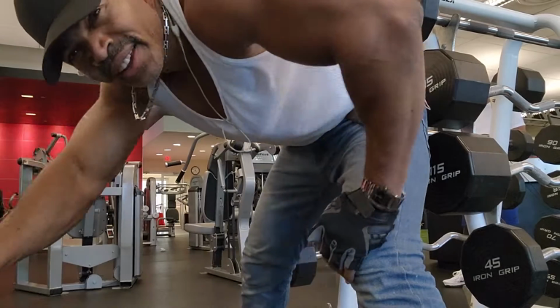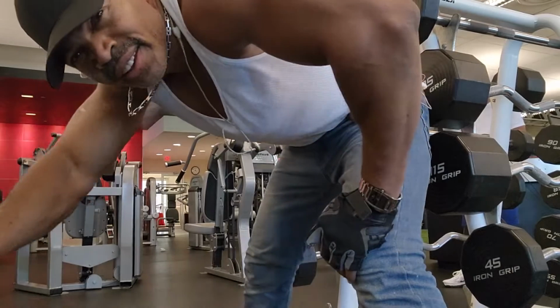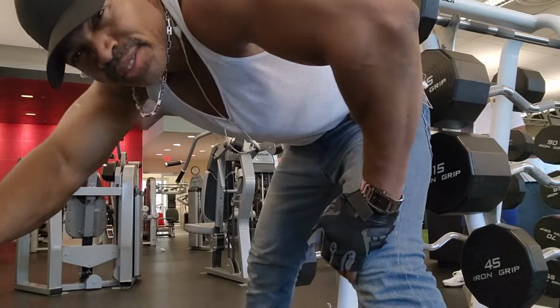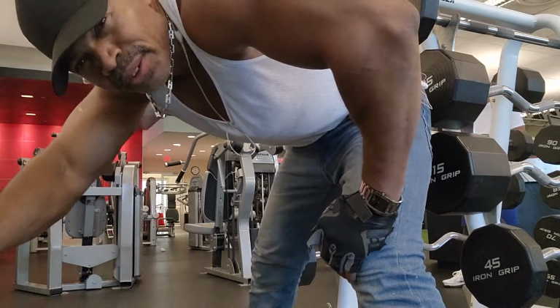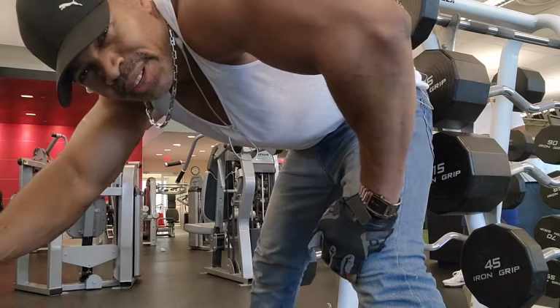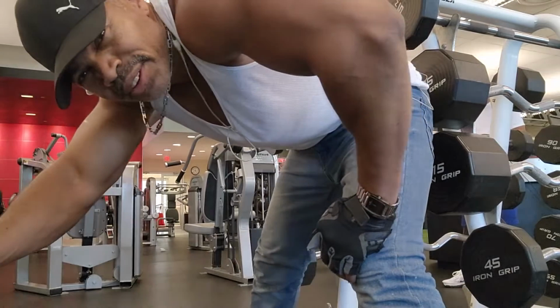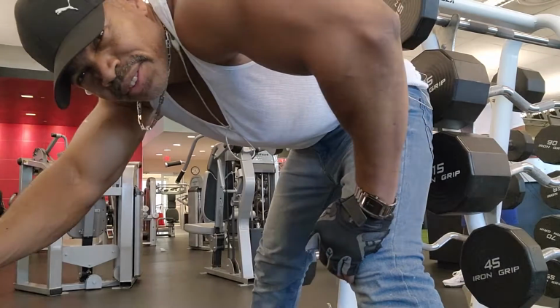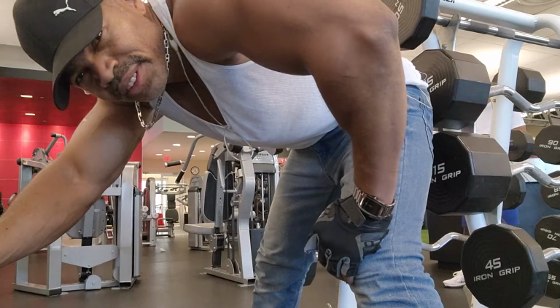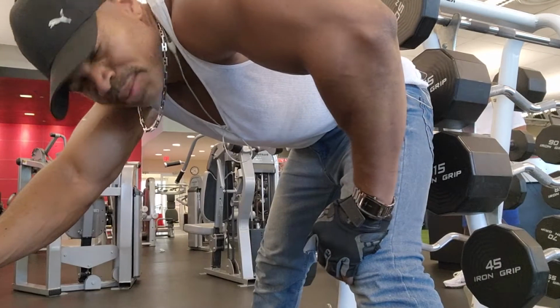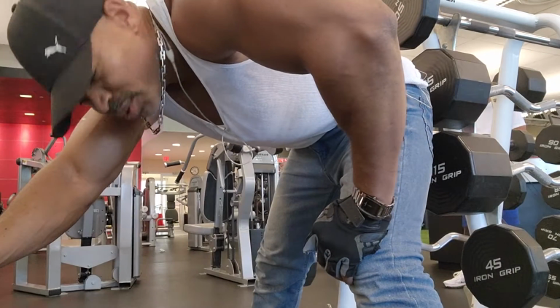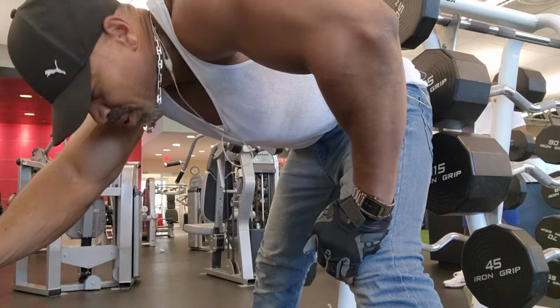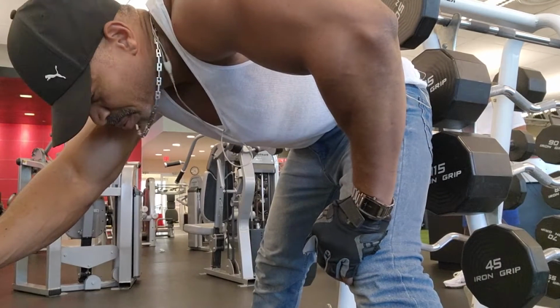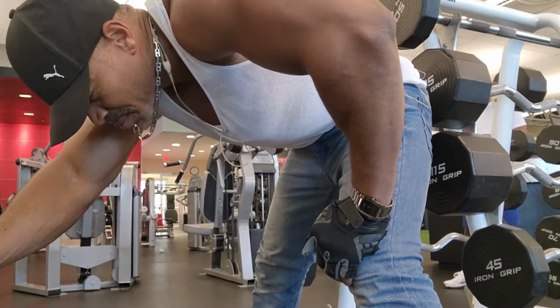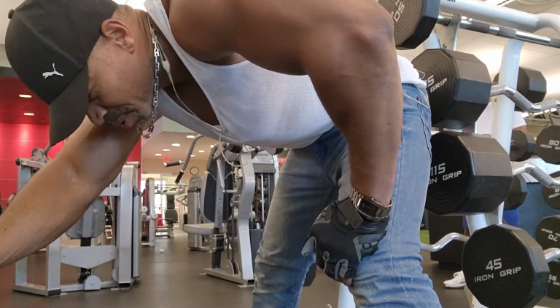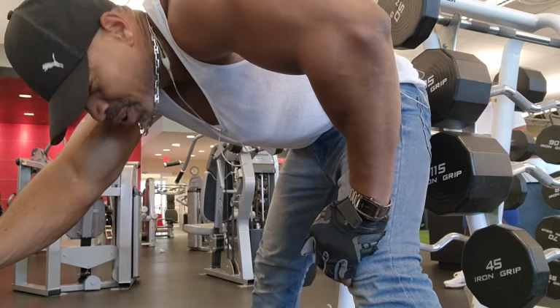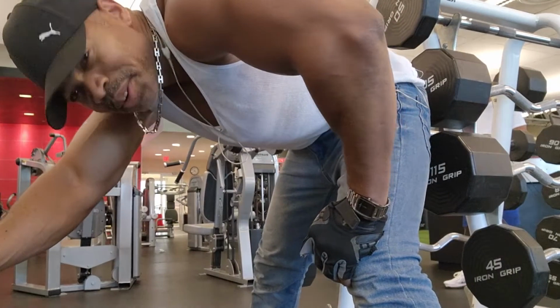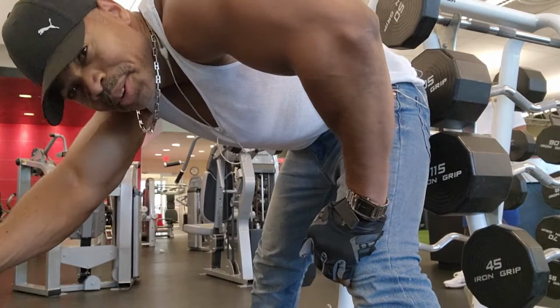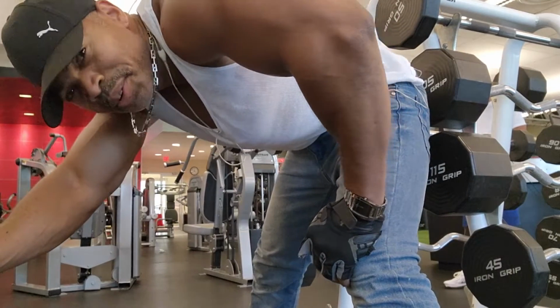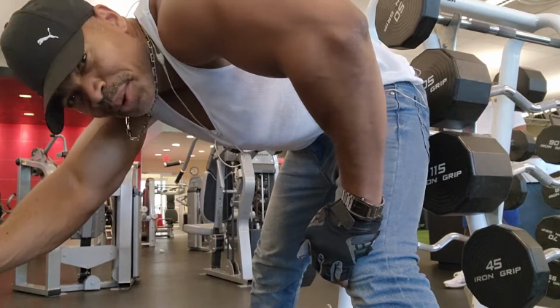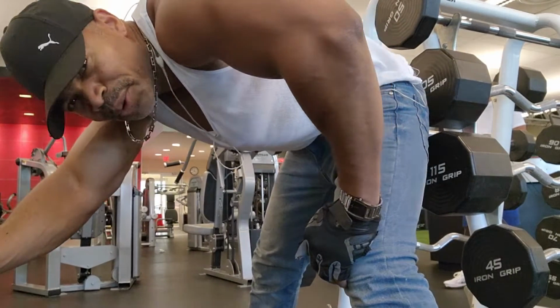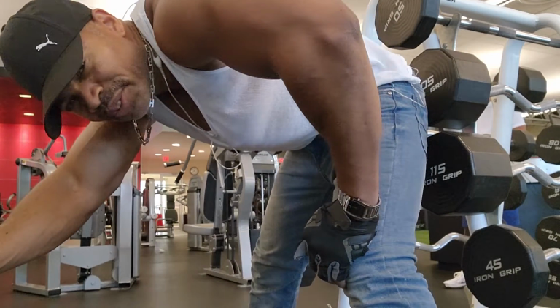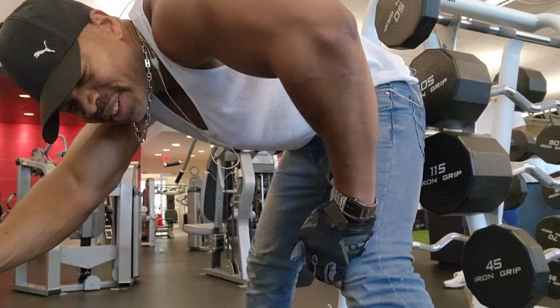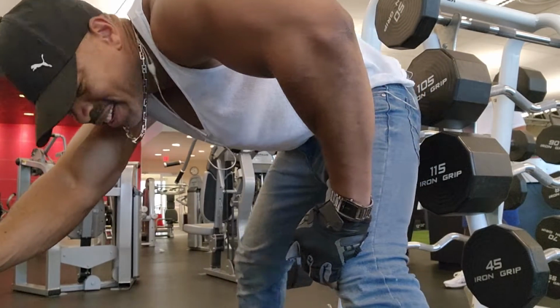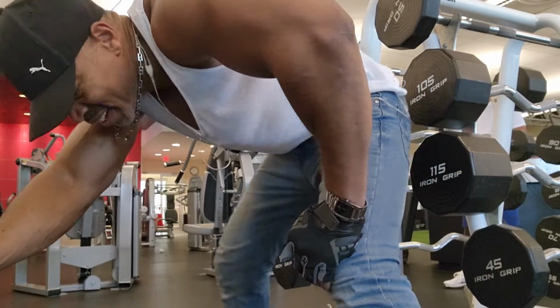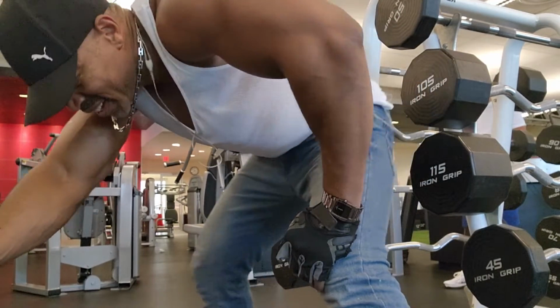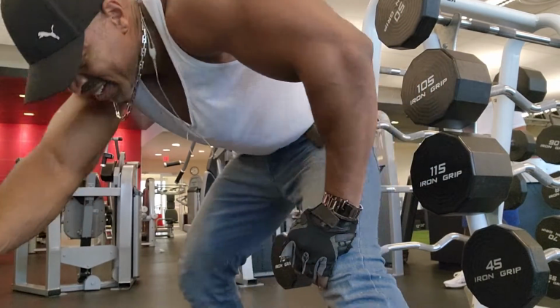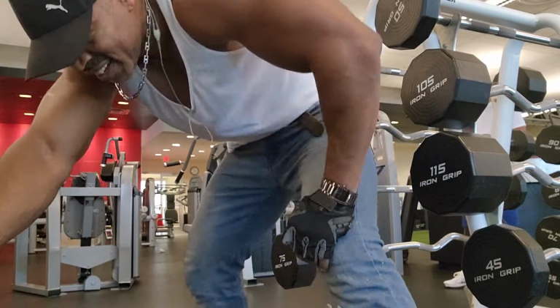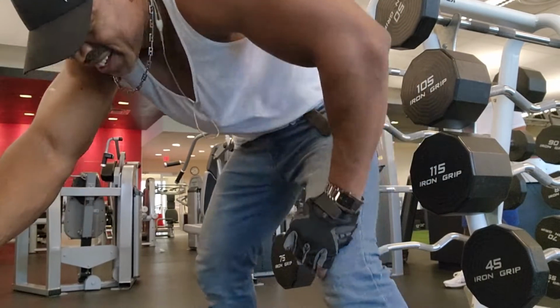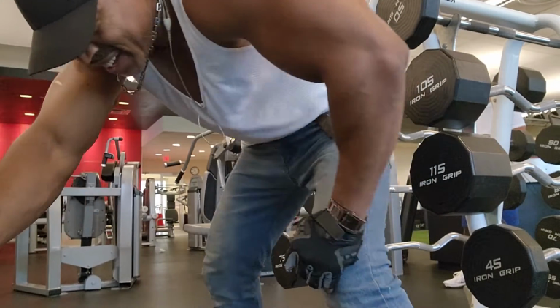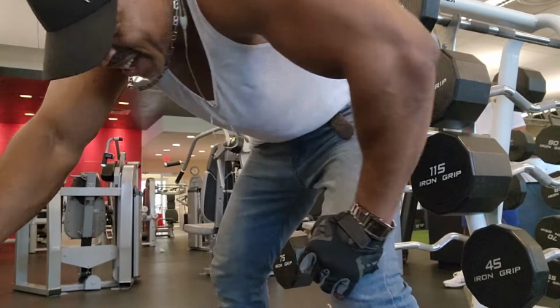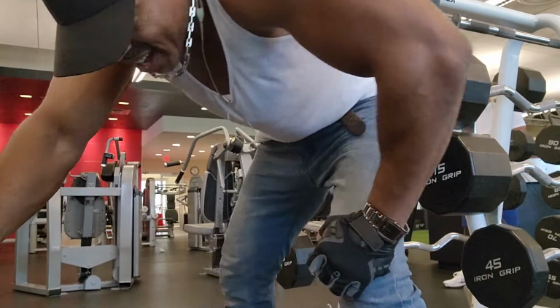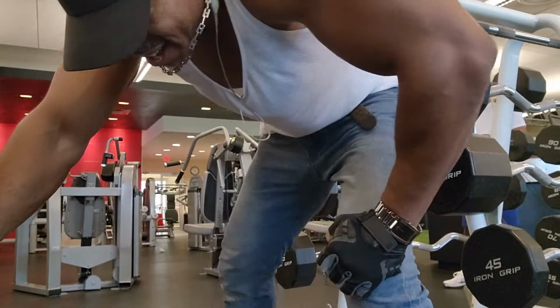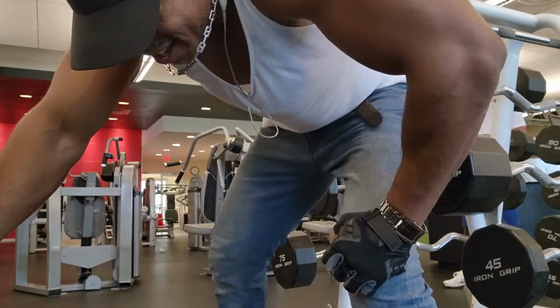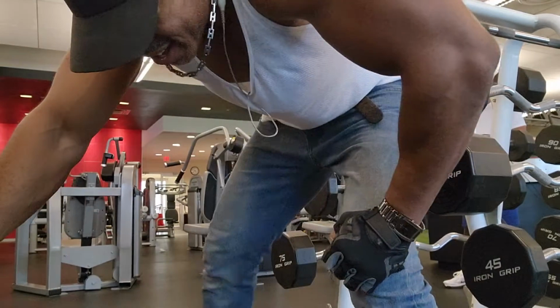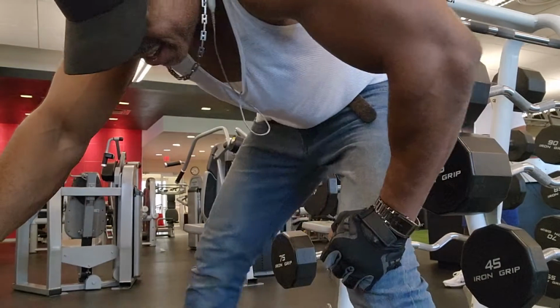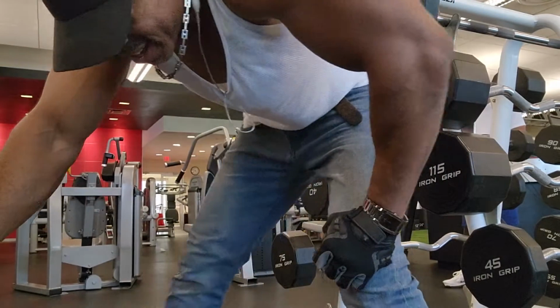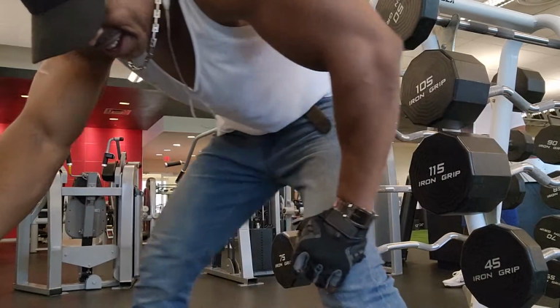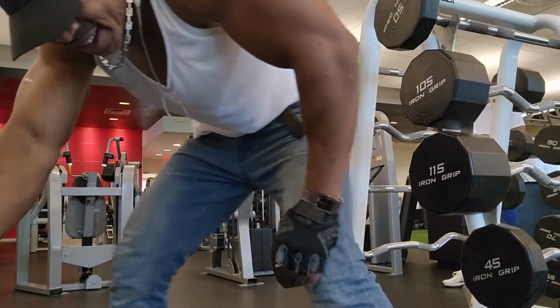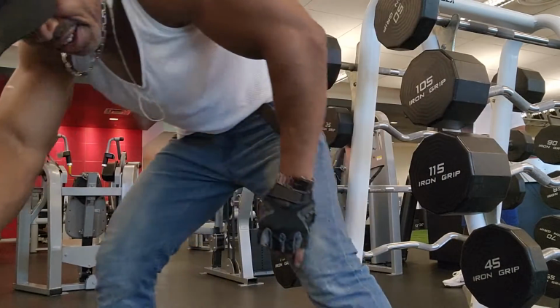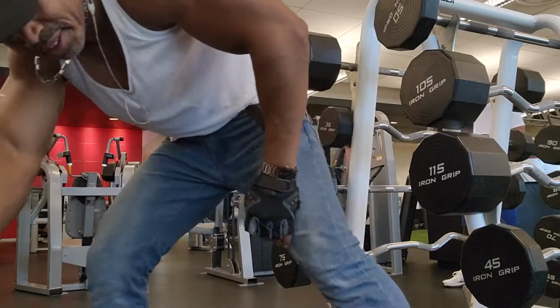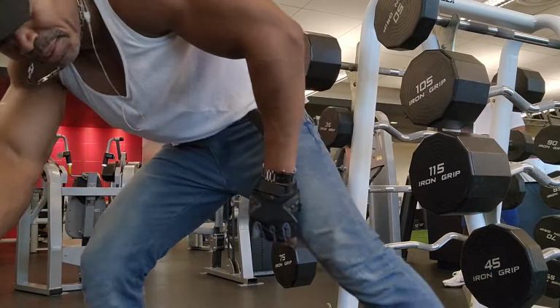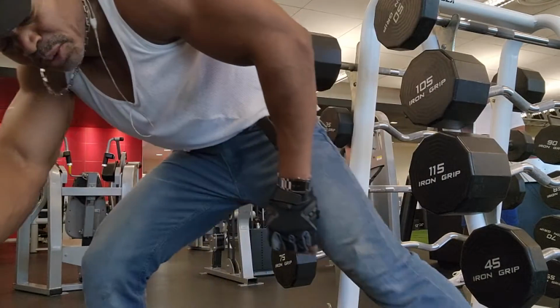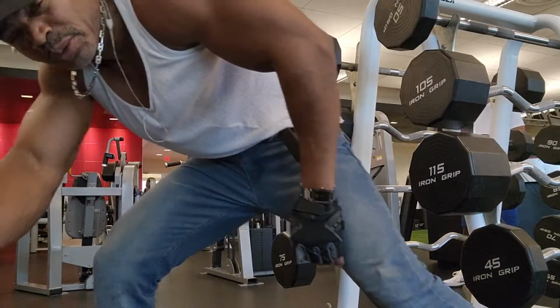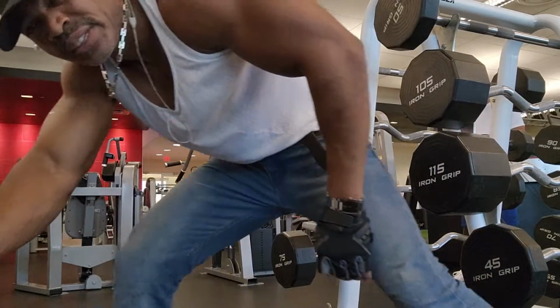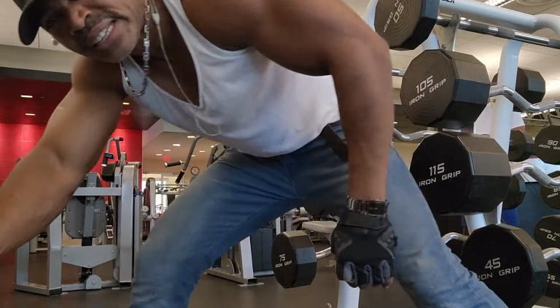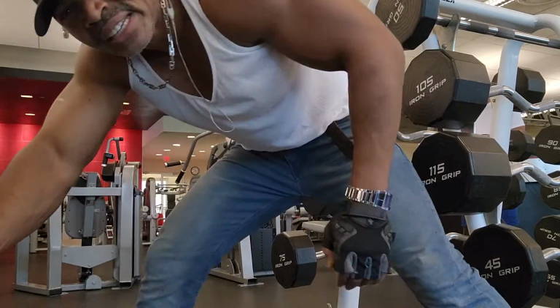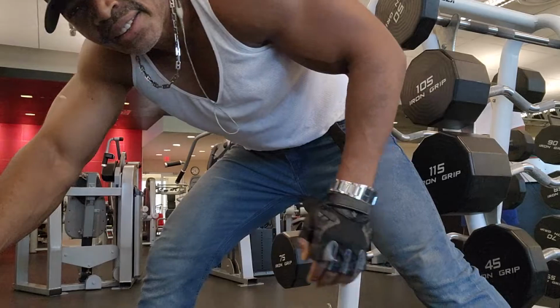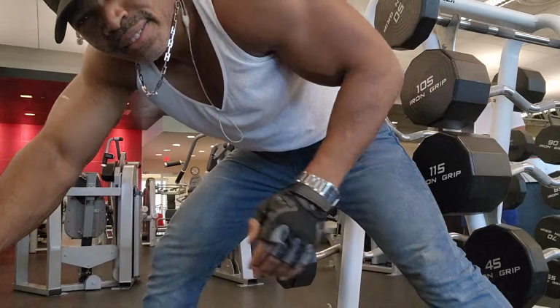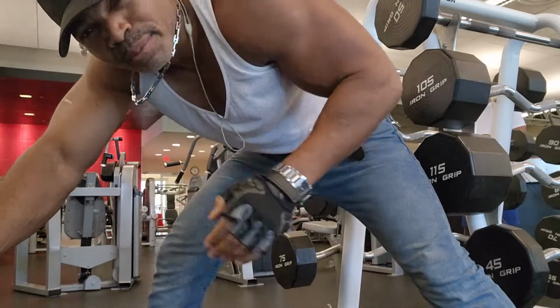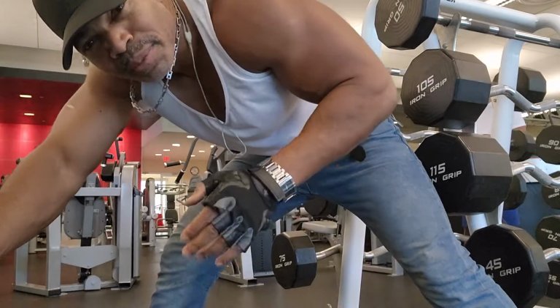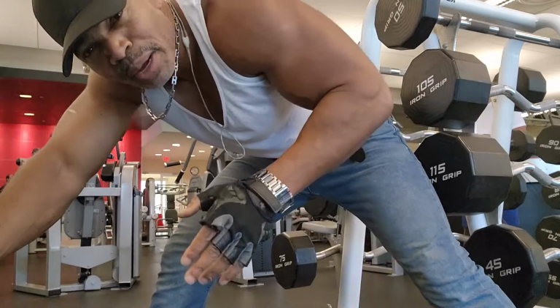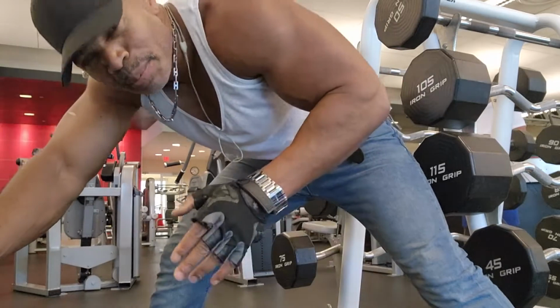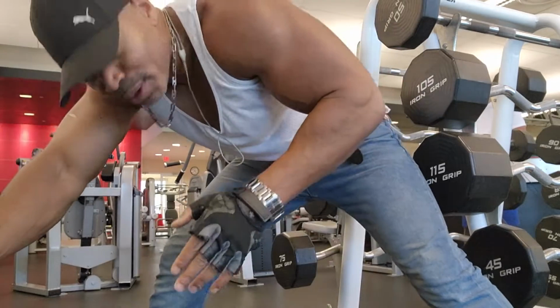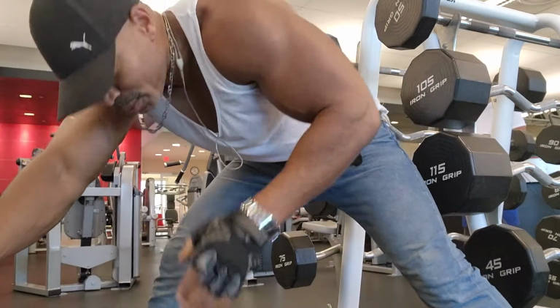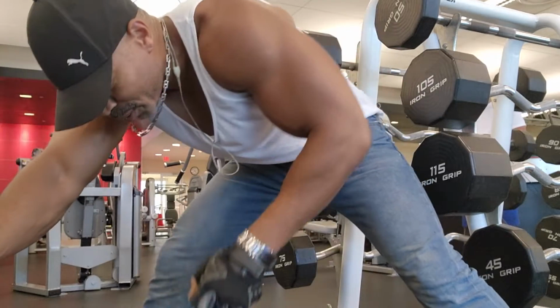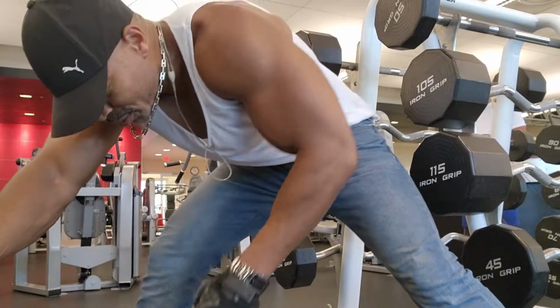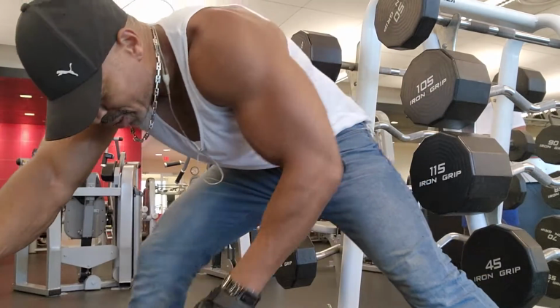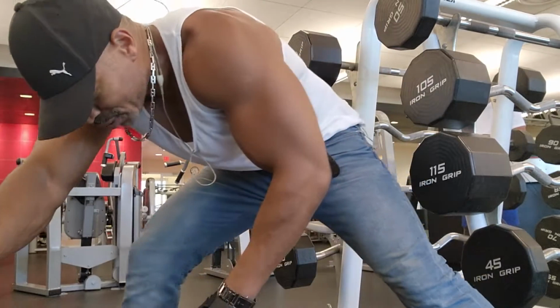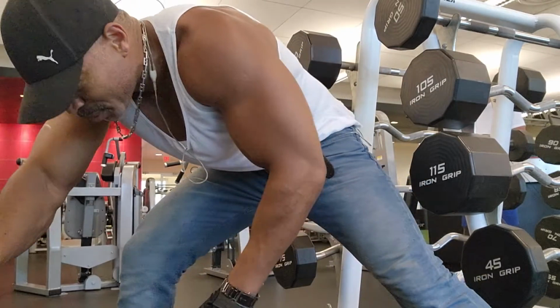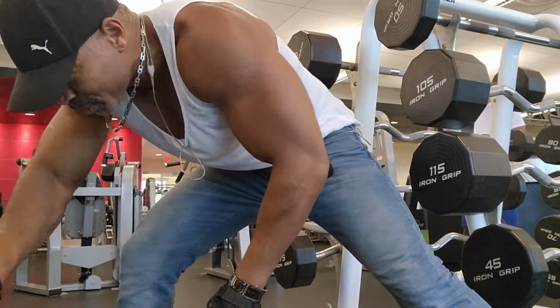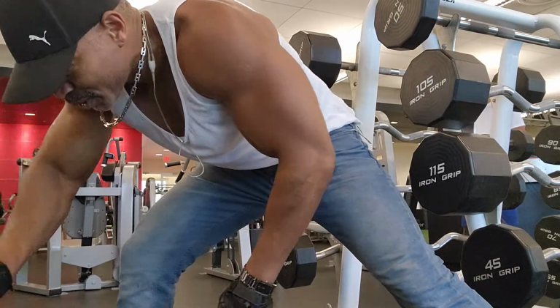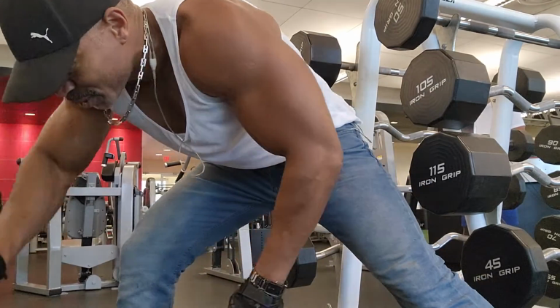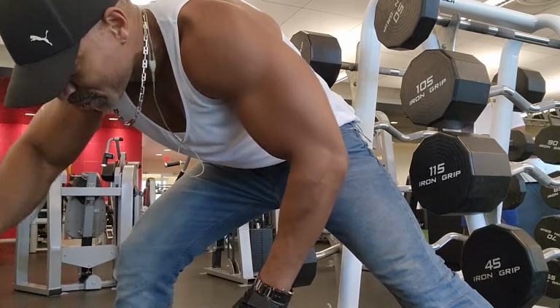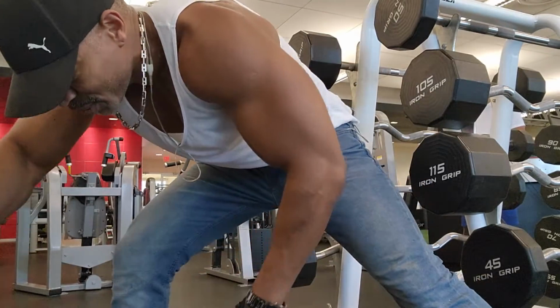So now it's time for some rows — some dumbbell rows. That's what we're going to do.